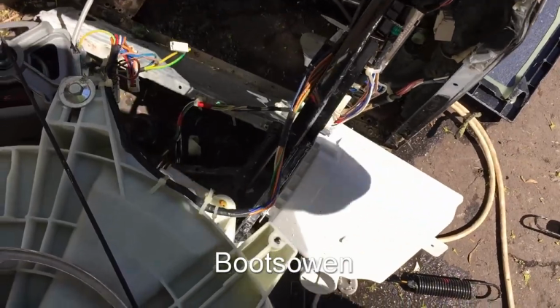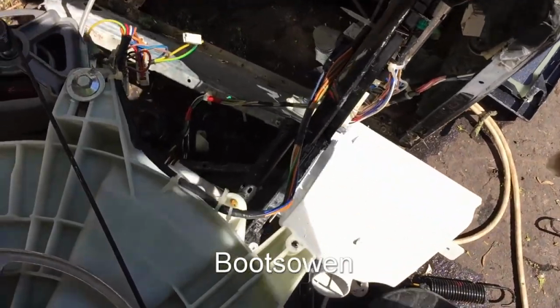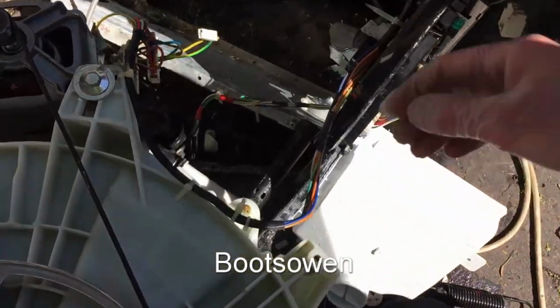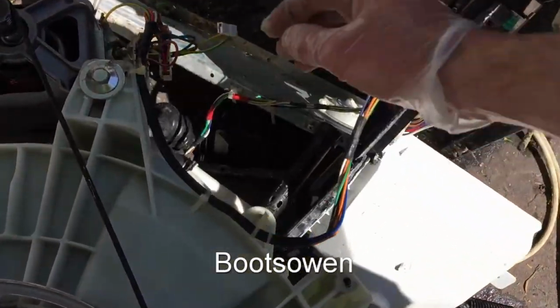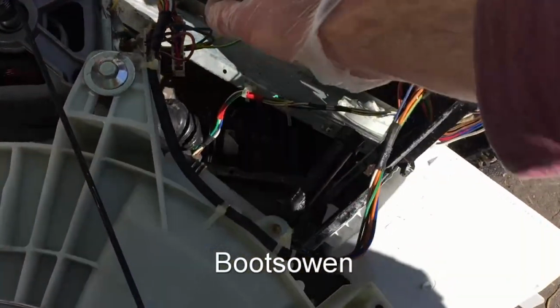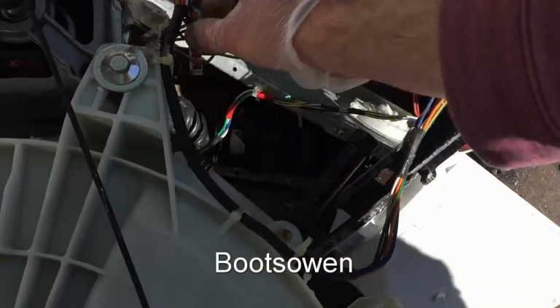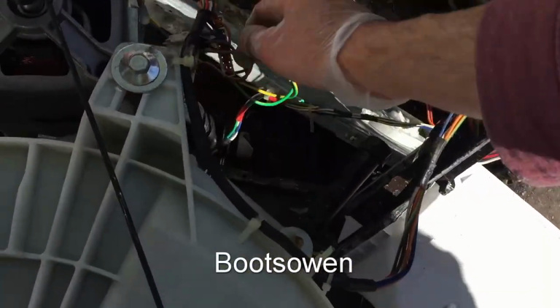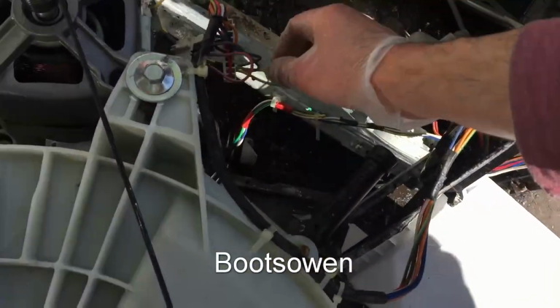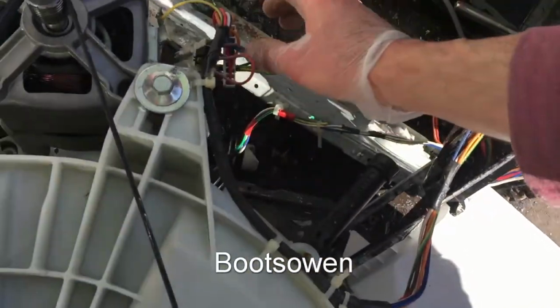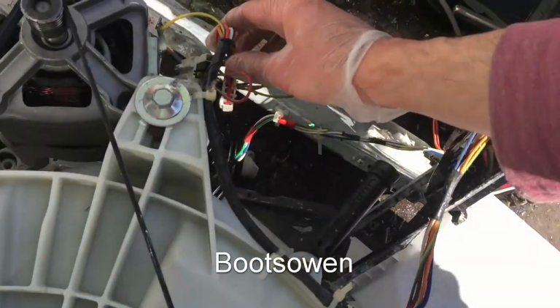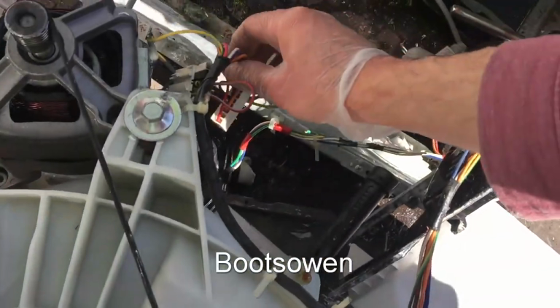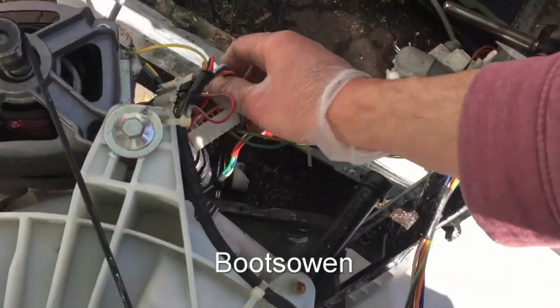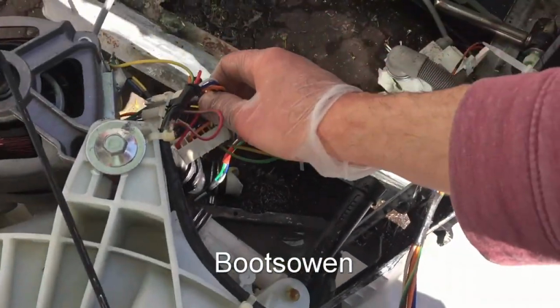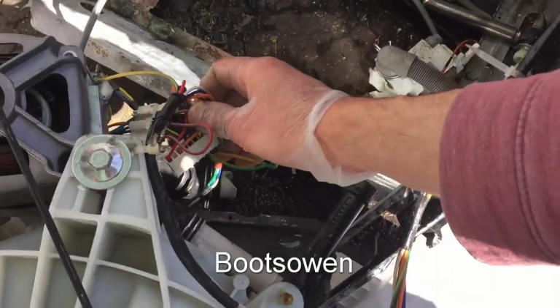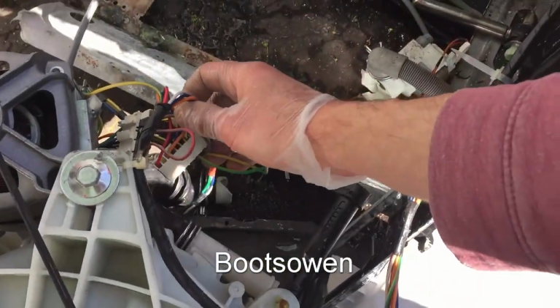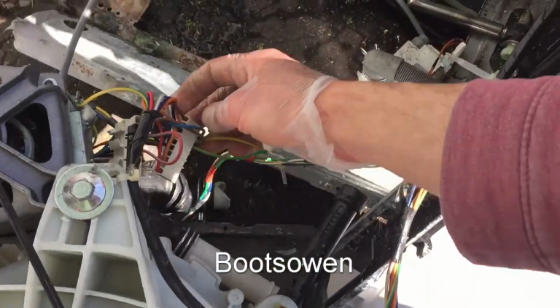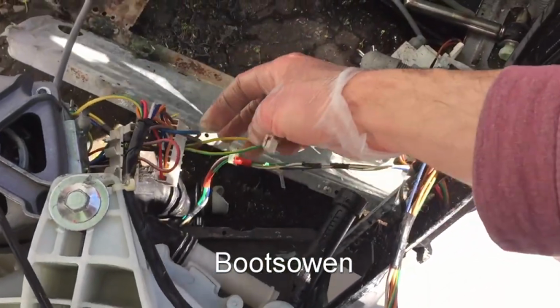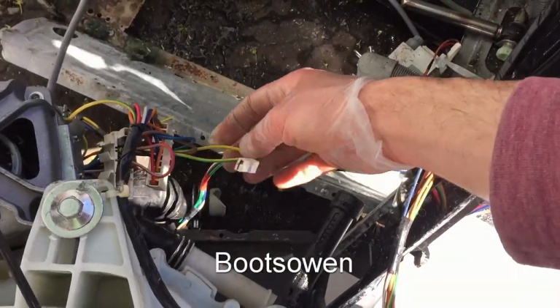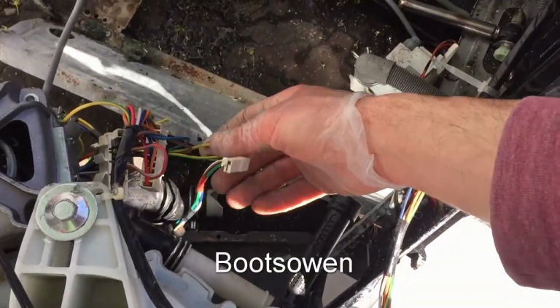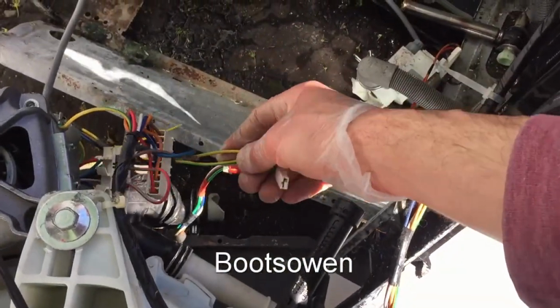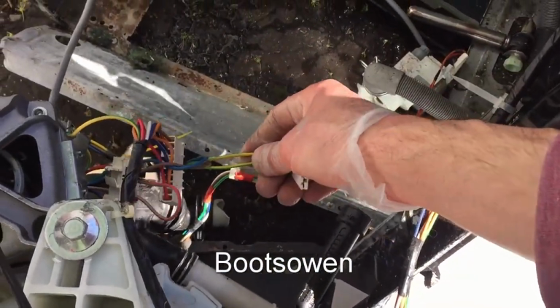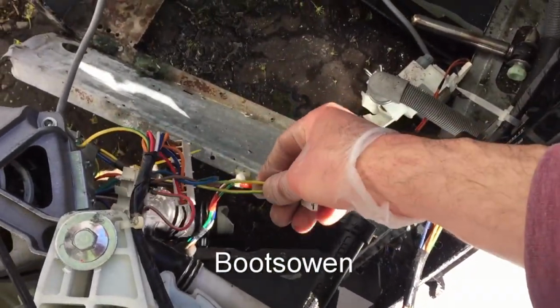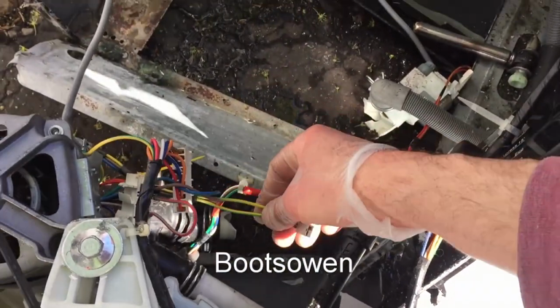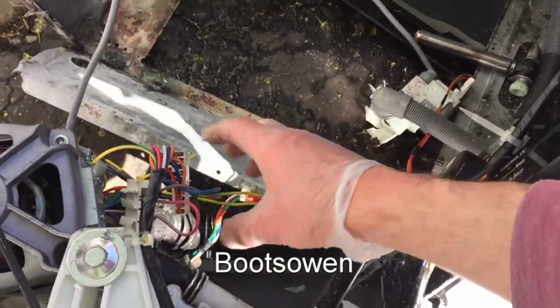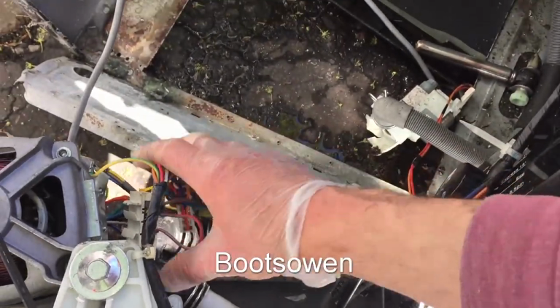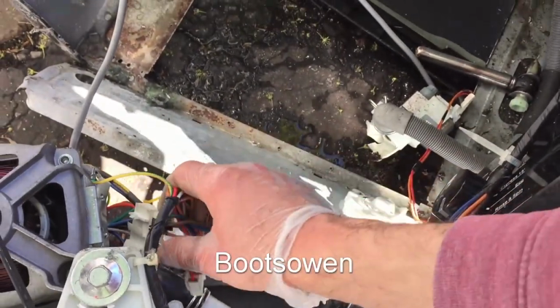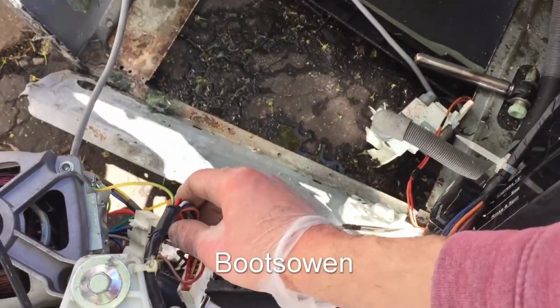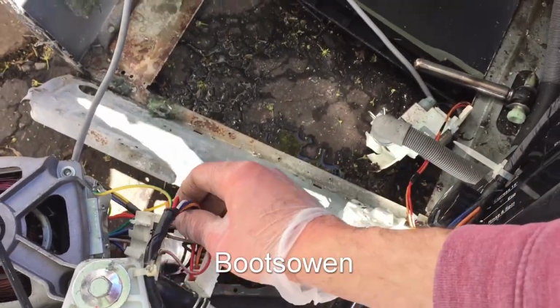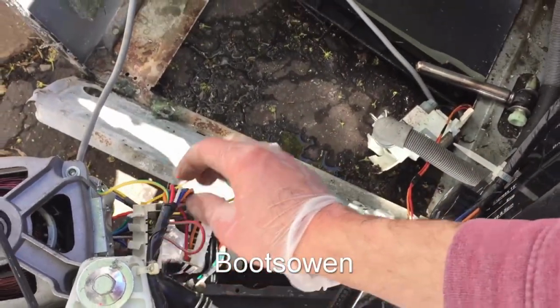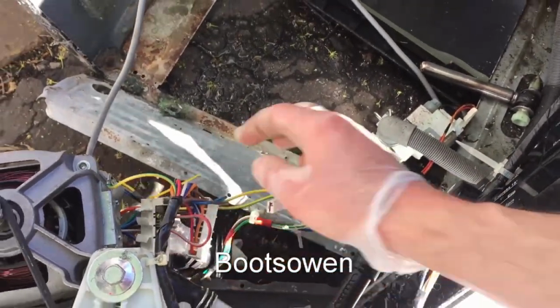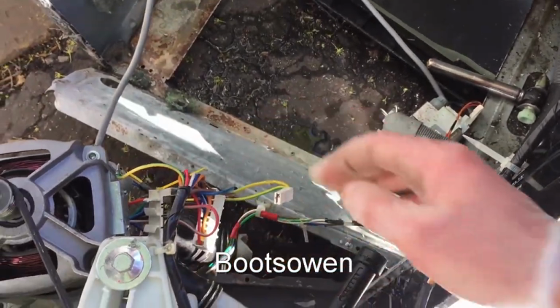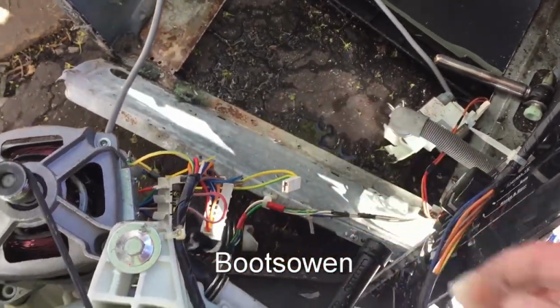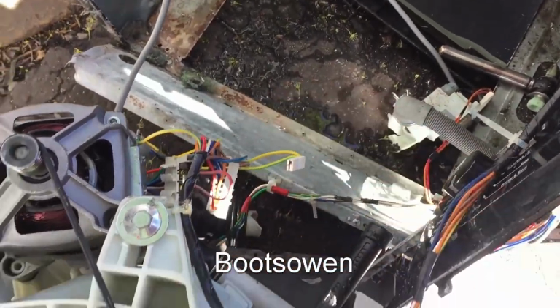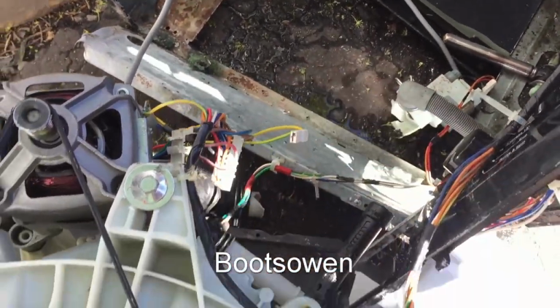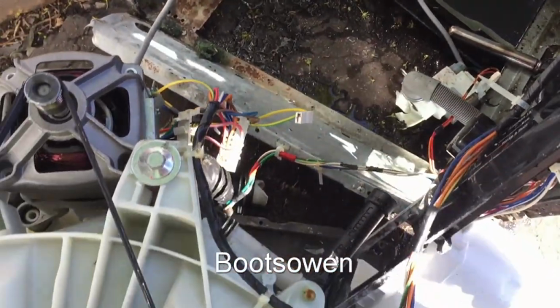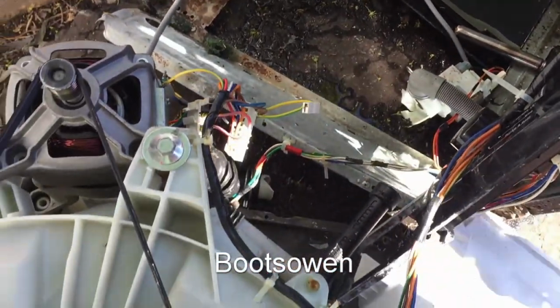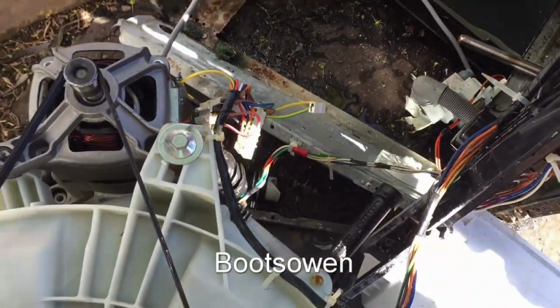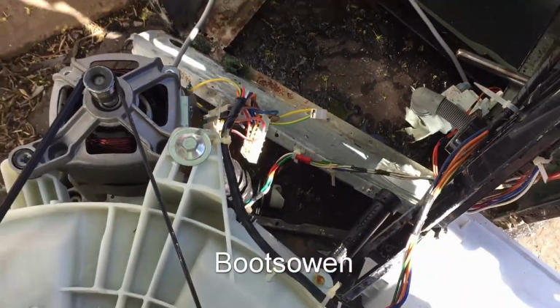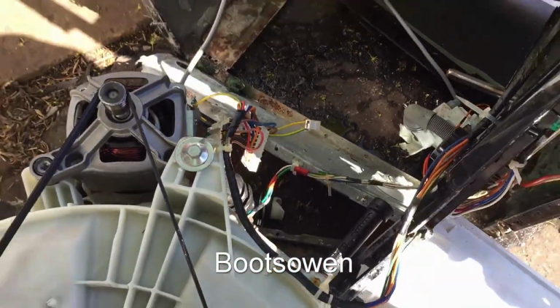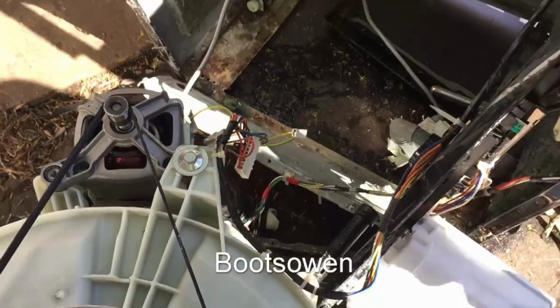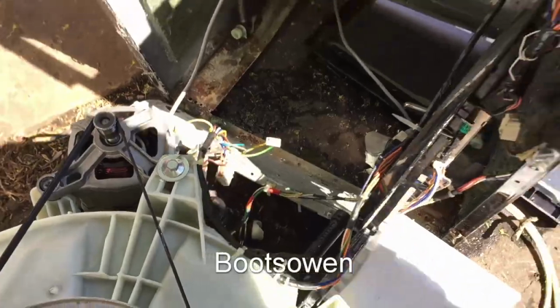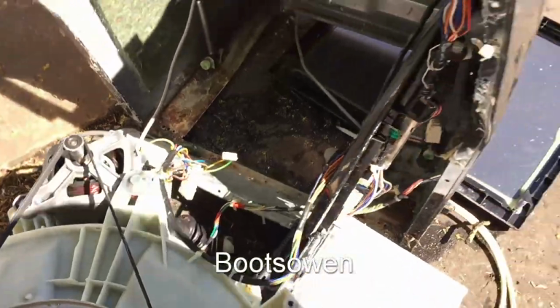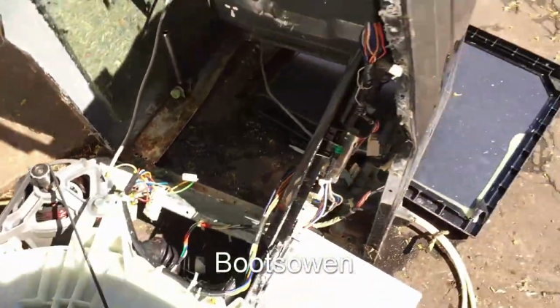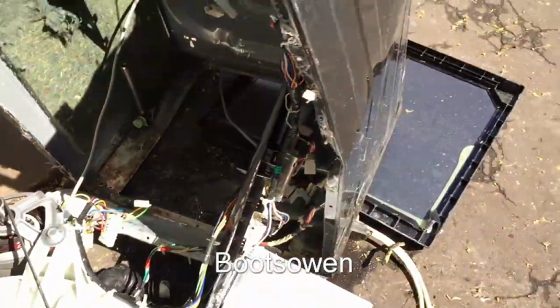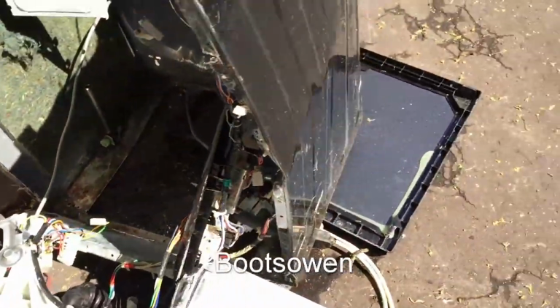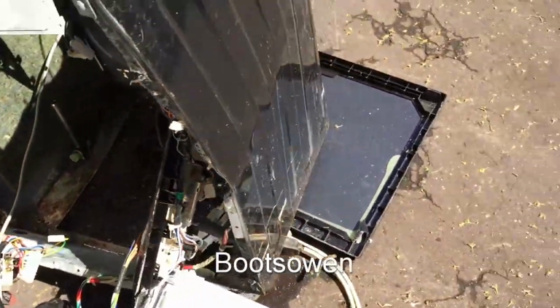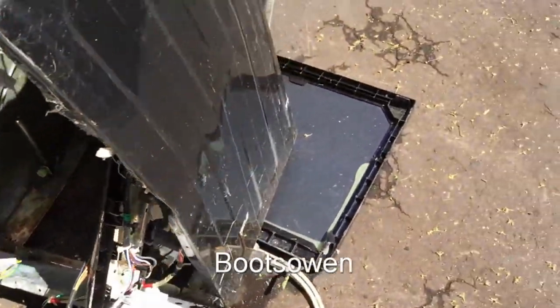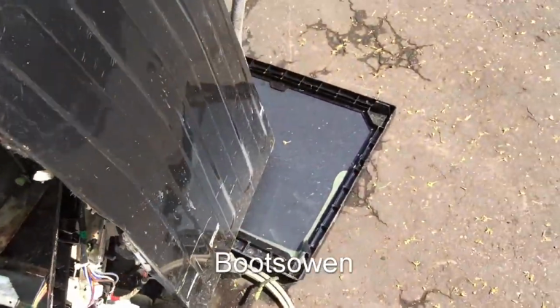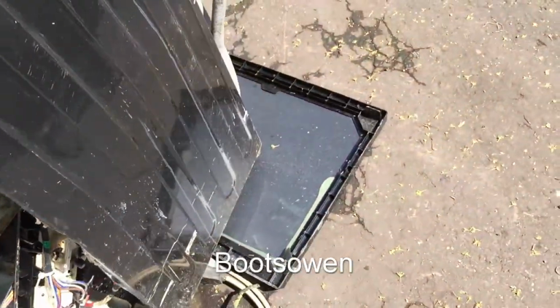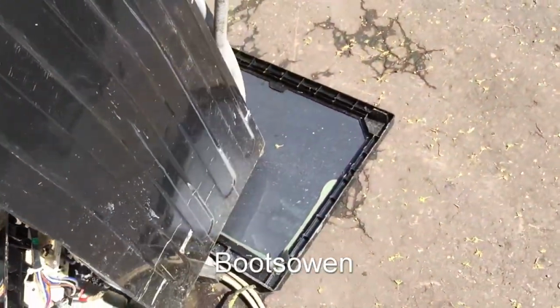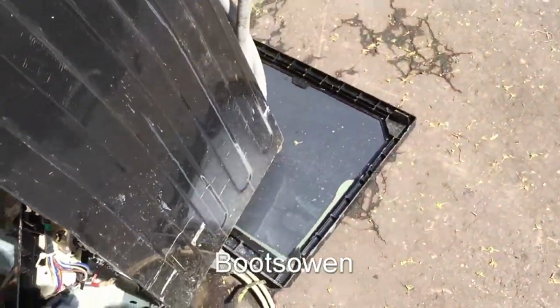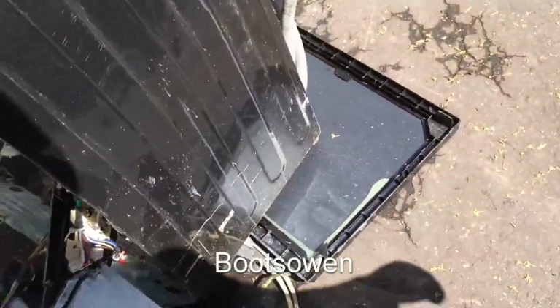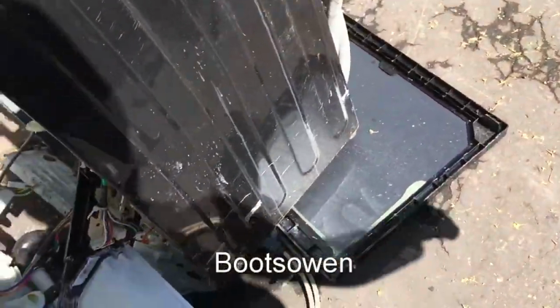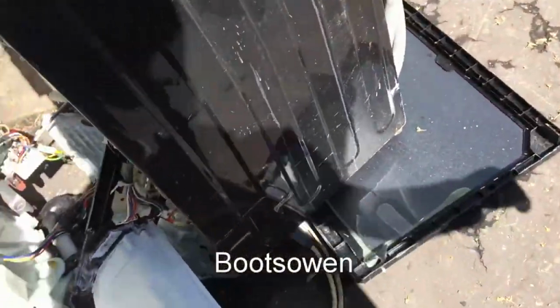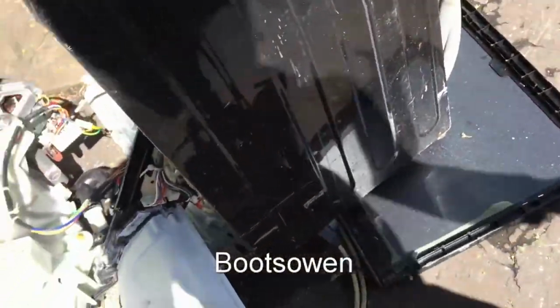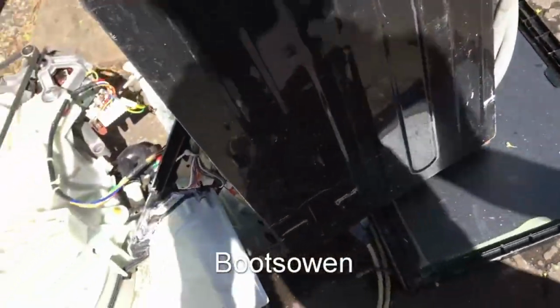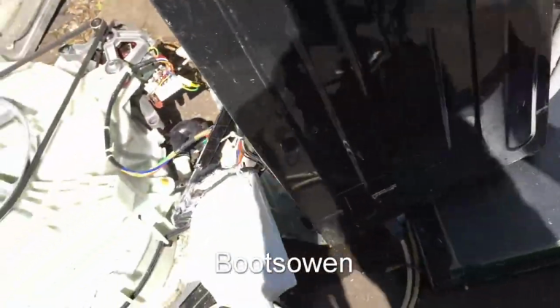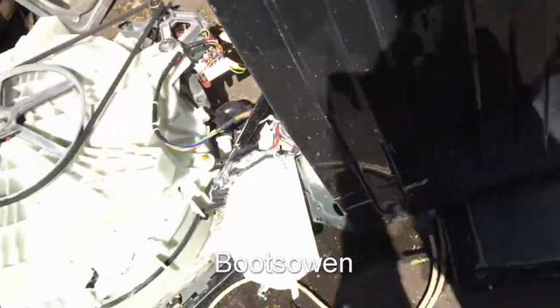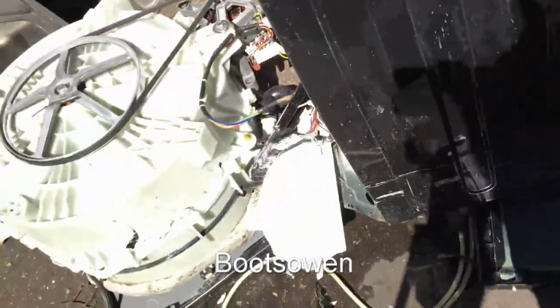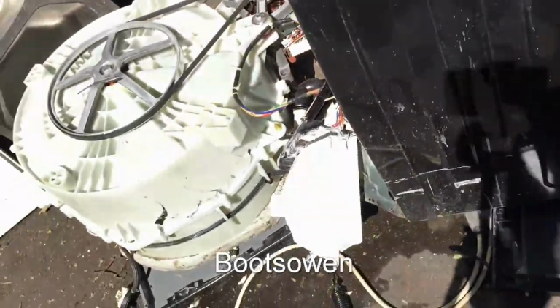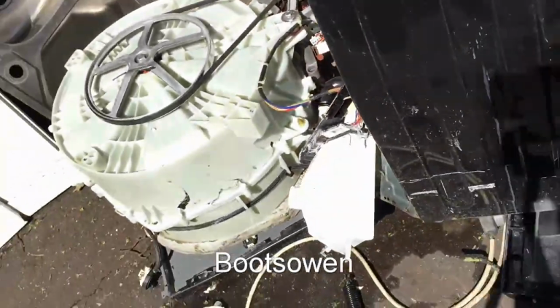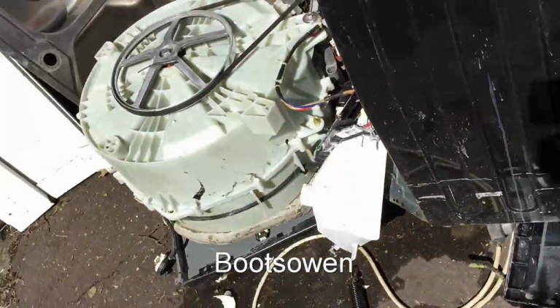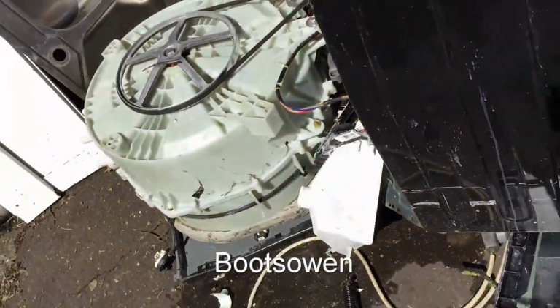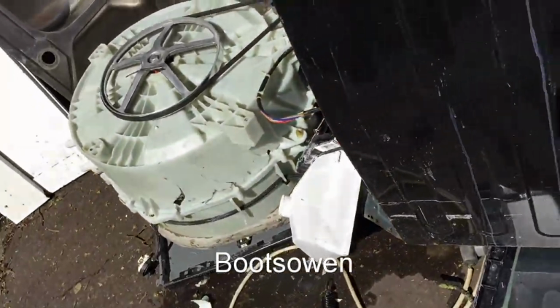Did it come off? It looks like it's still attached there. Might have been an earth leakage fault. I could try it again, see if it does it again — just leave it as it is for now.